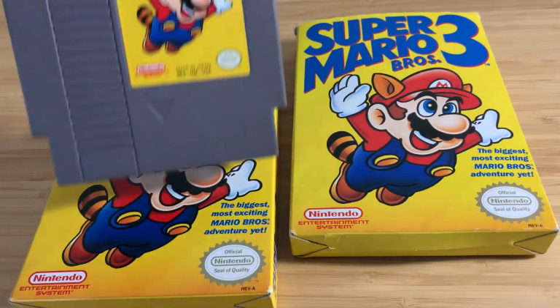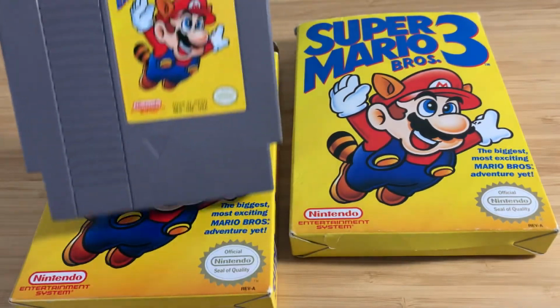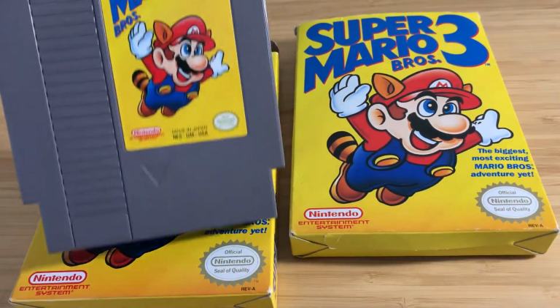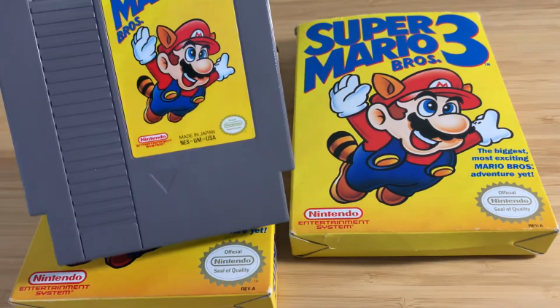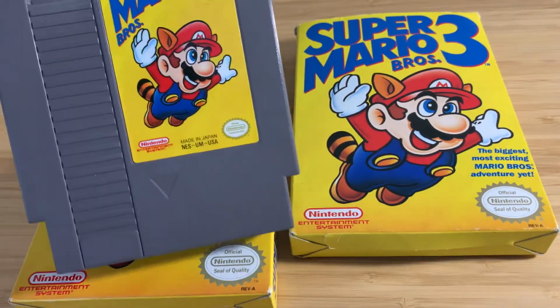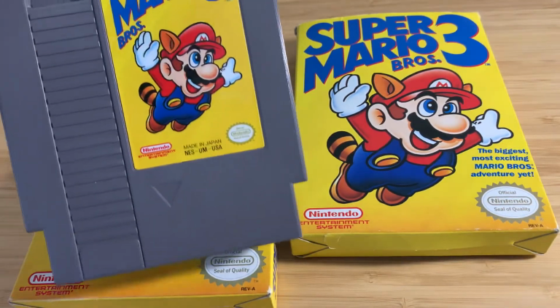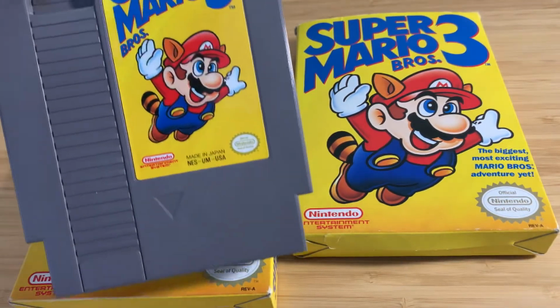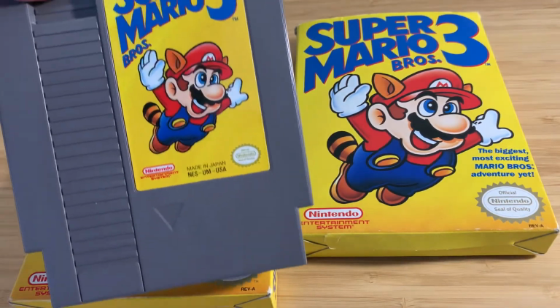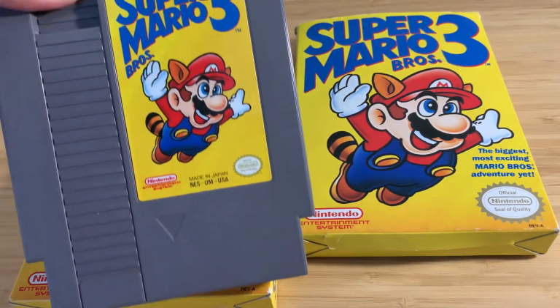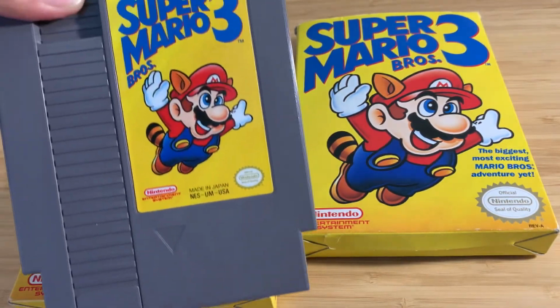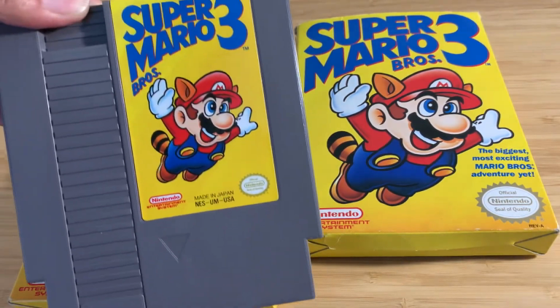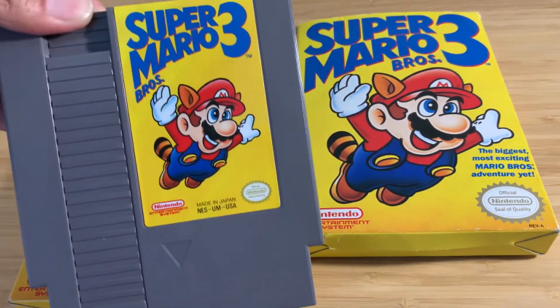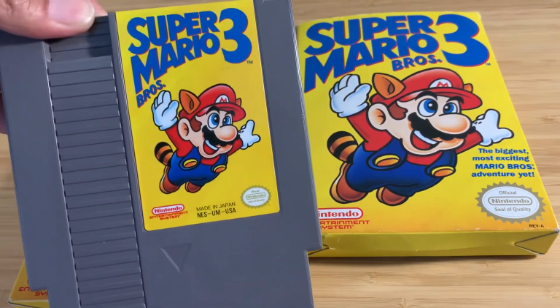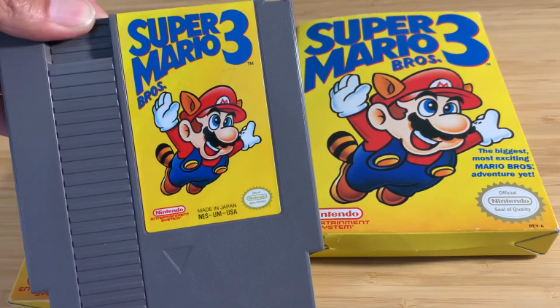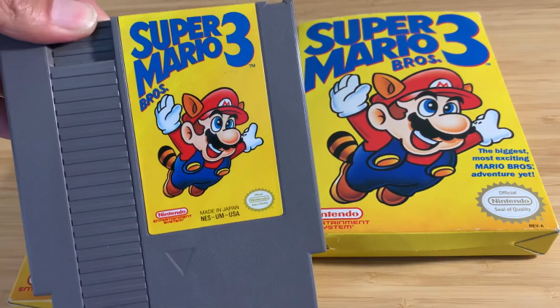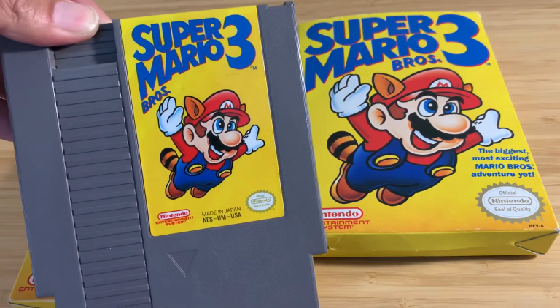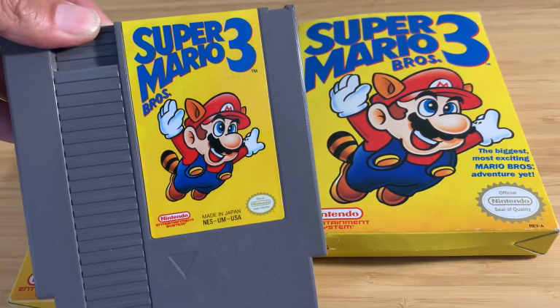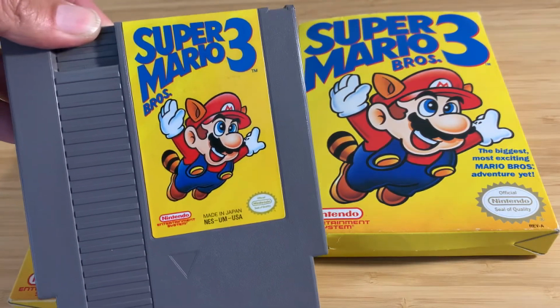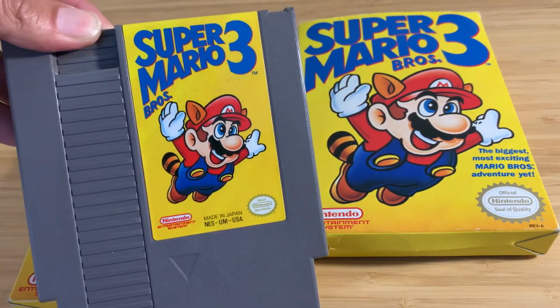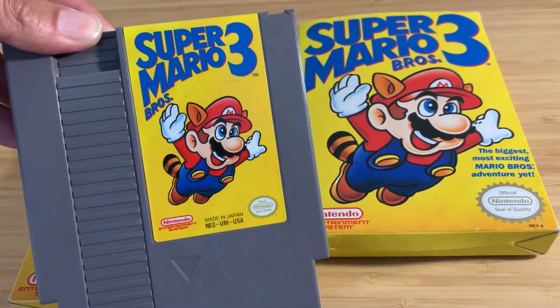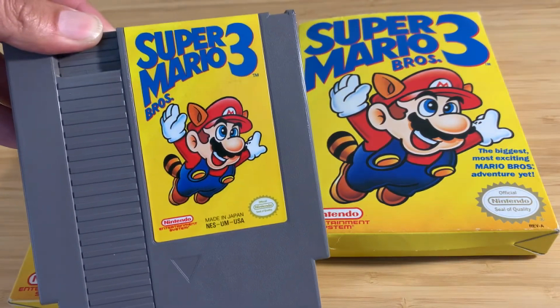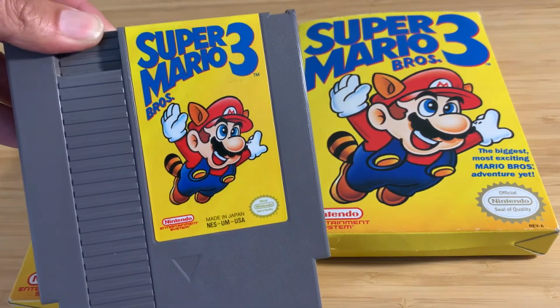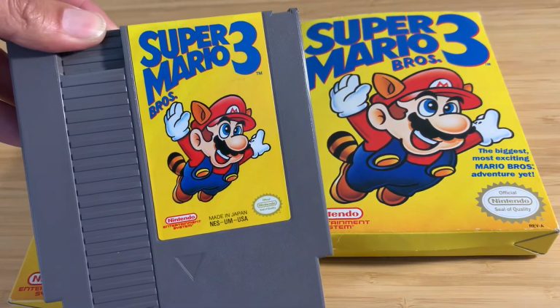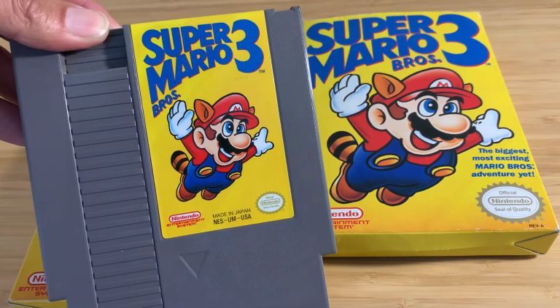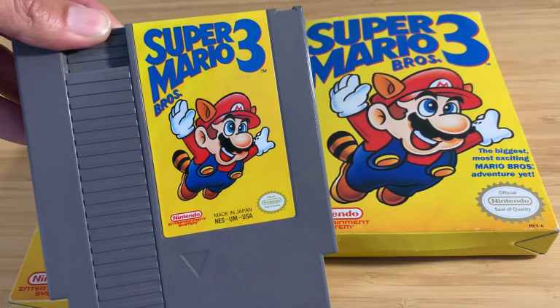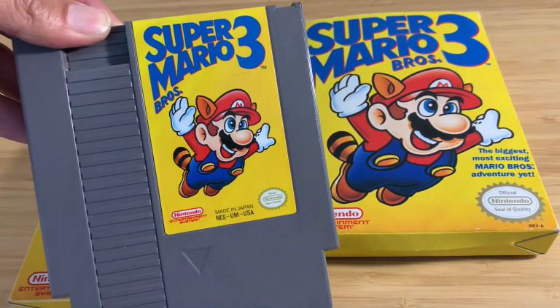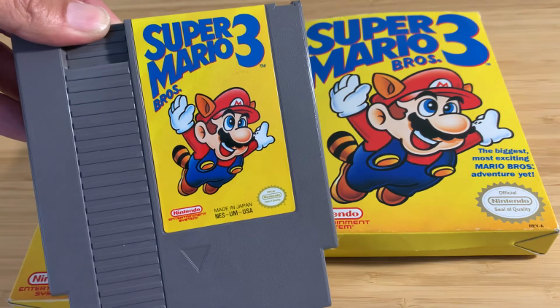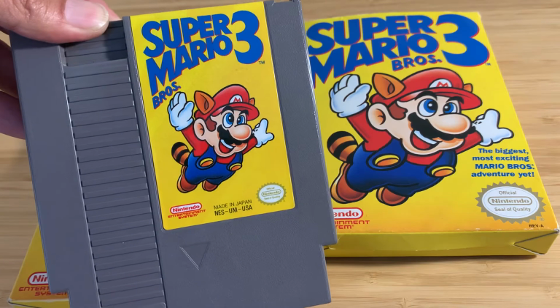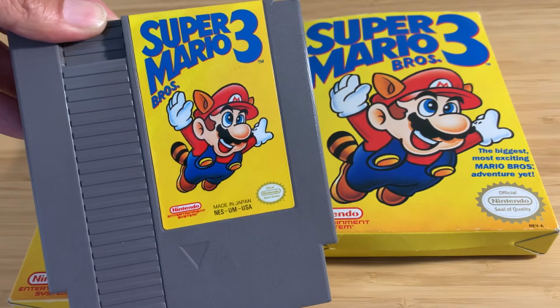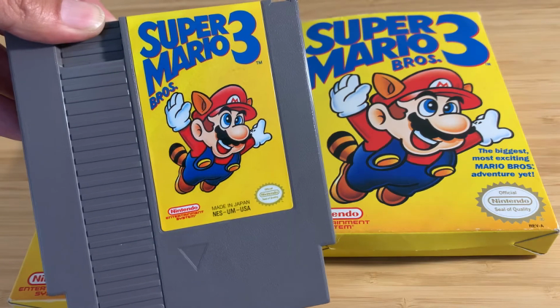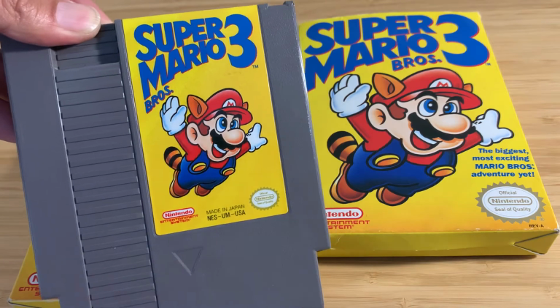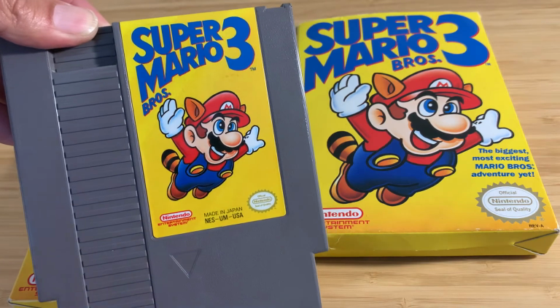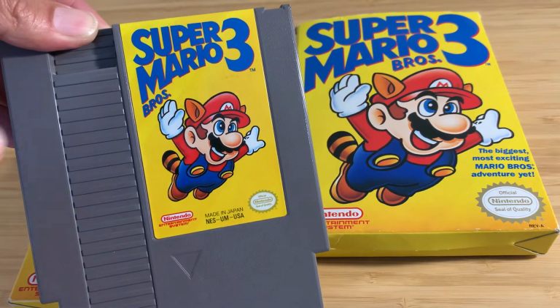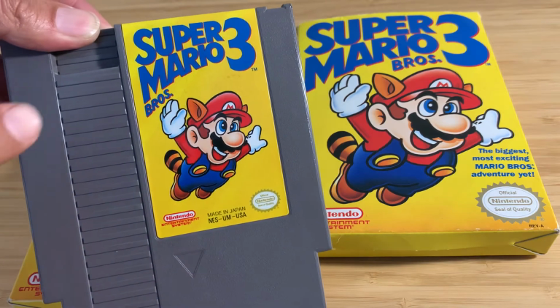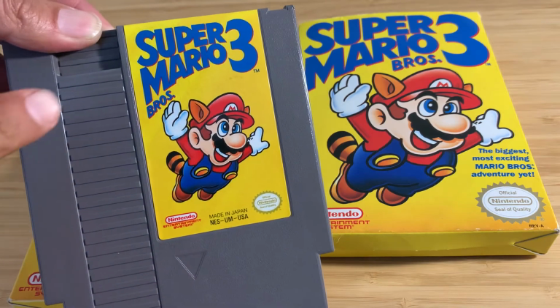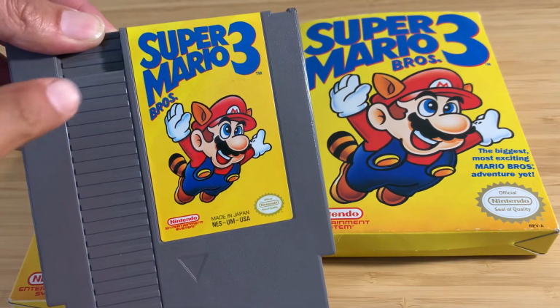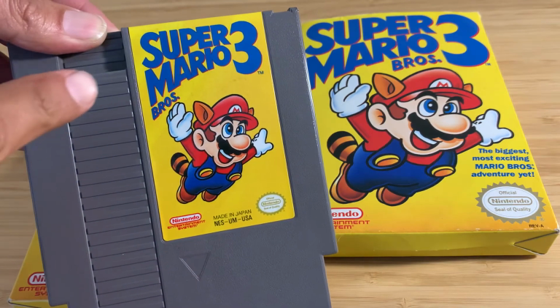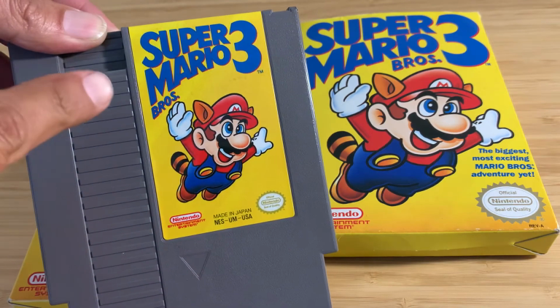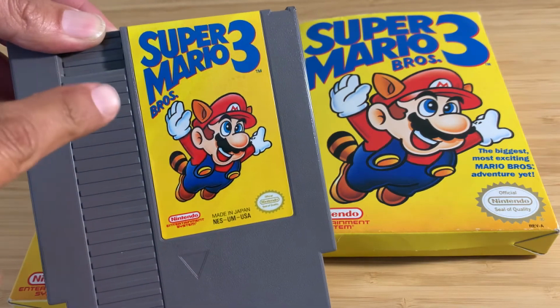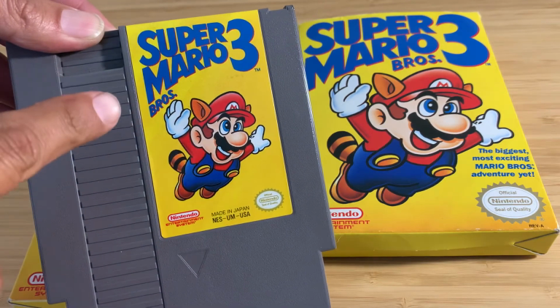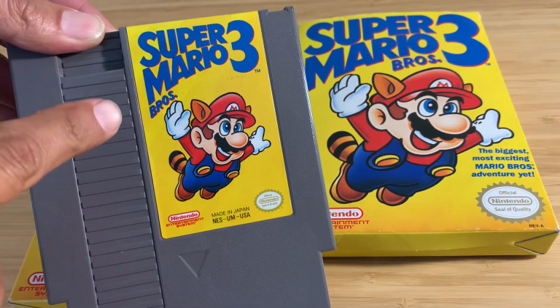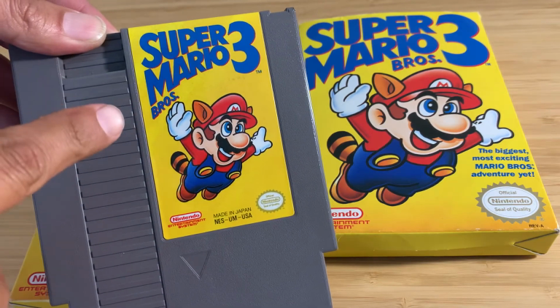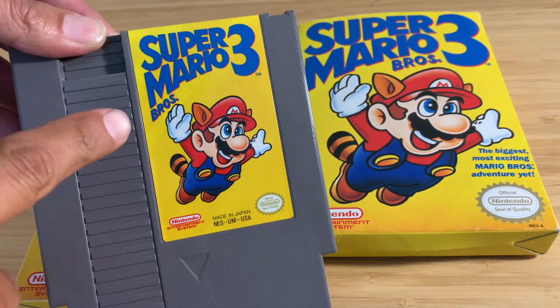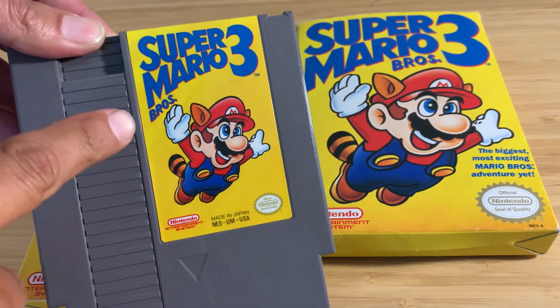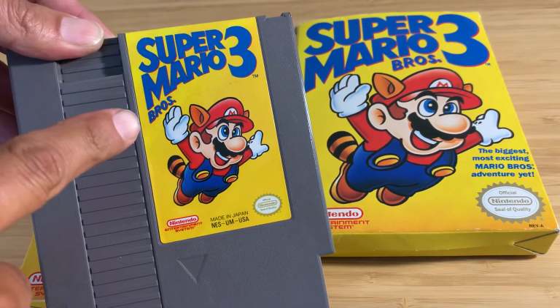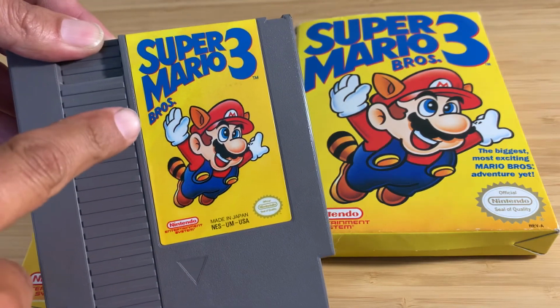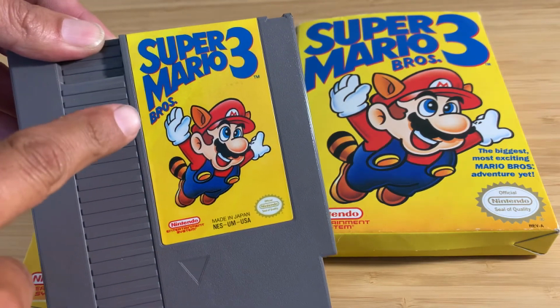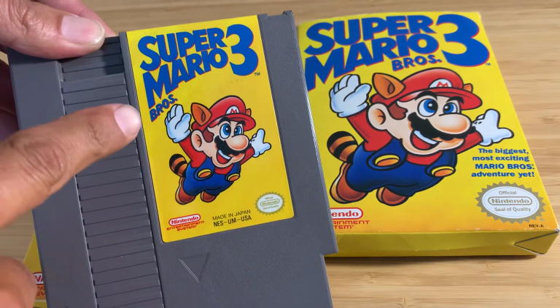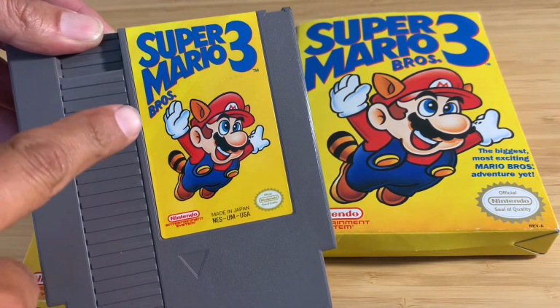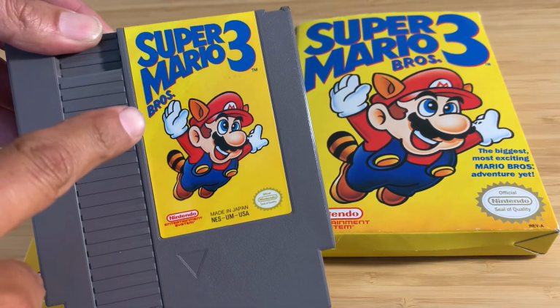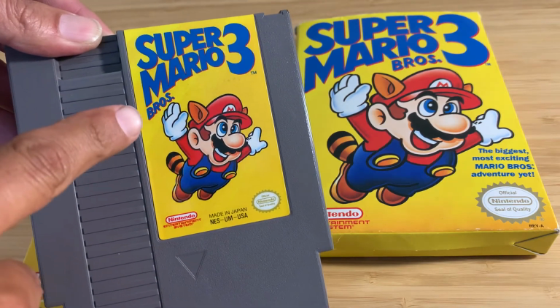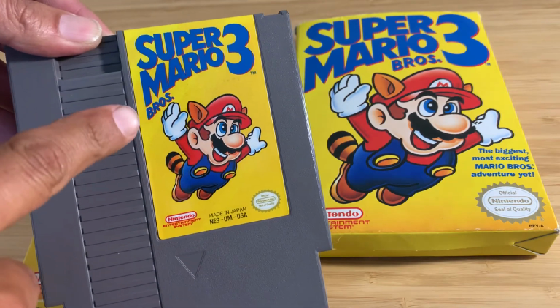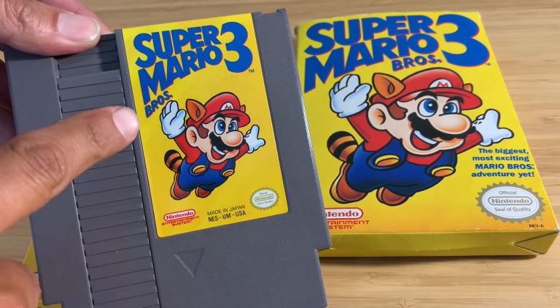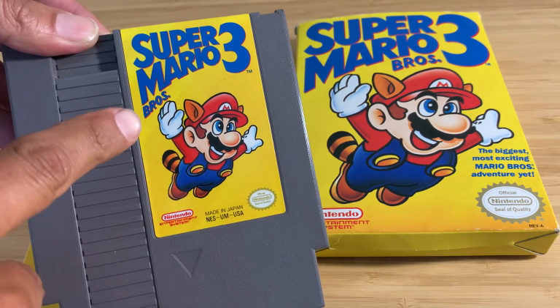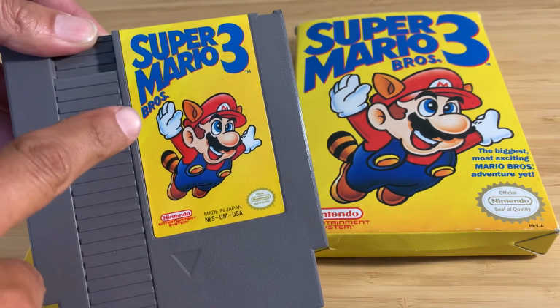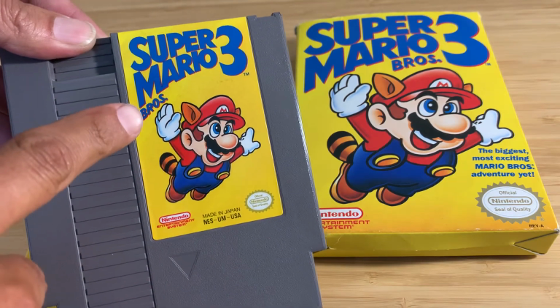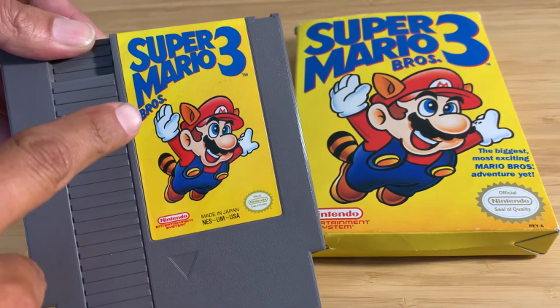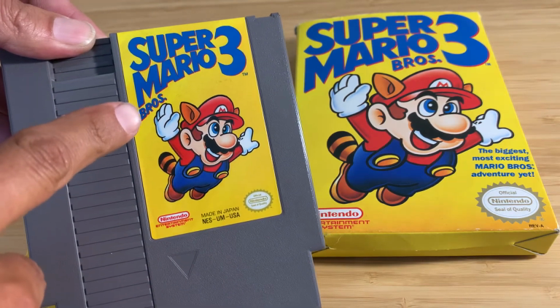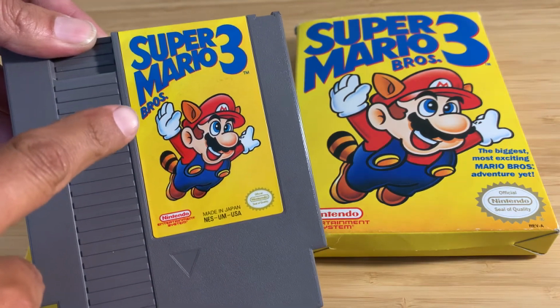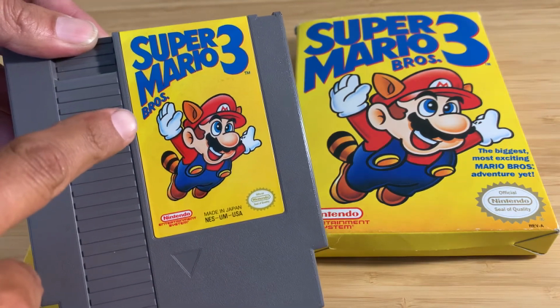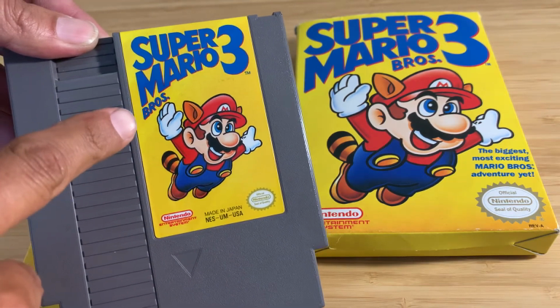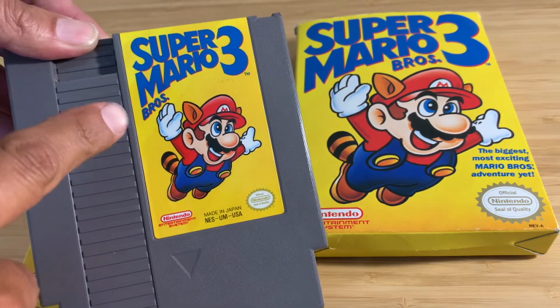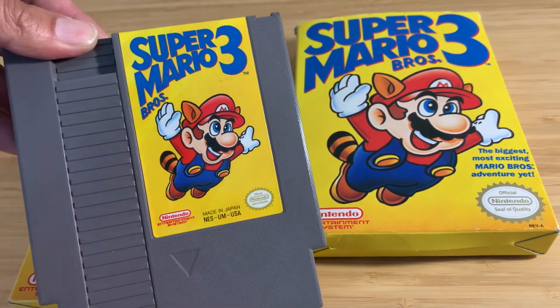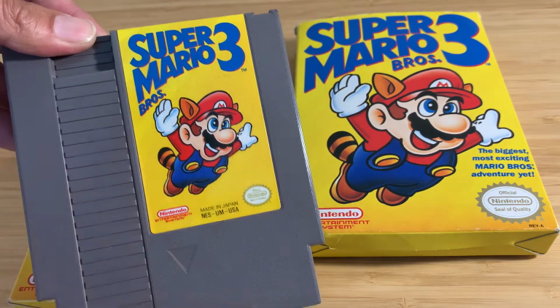I'm going to see if I can fit this in here. Once again, Super Mario Brothers 3 first print on the left side.